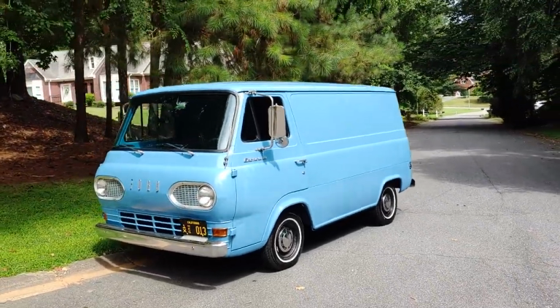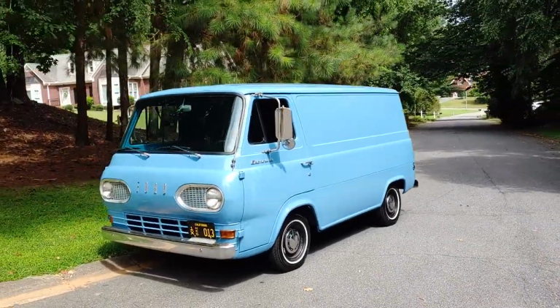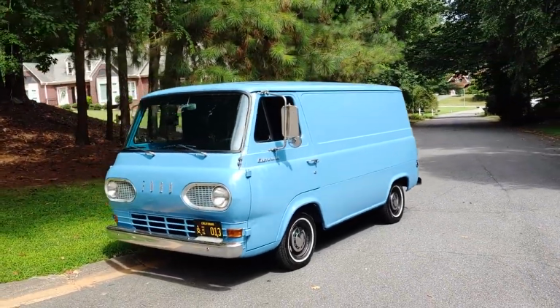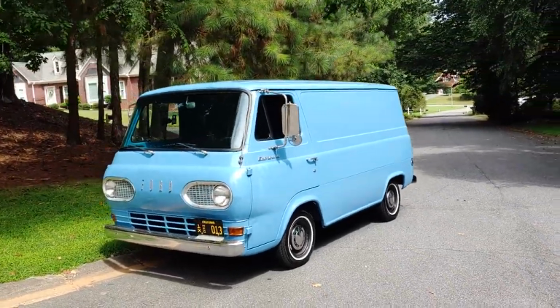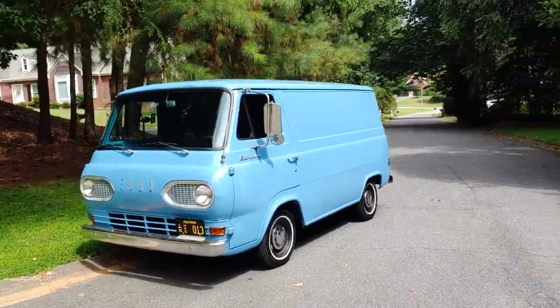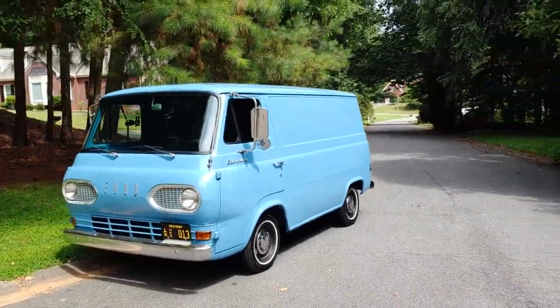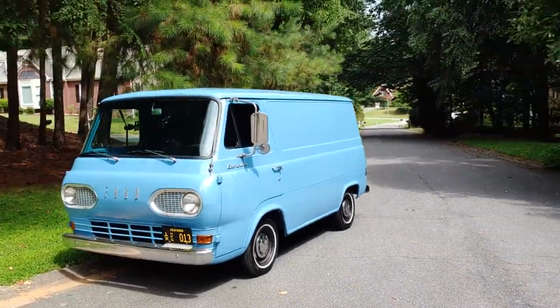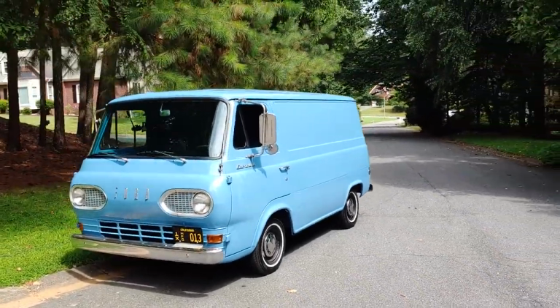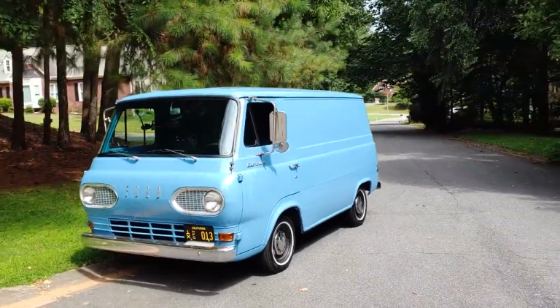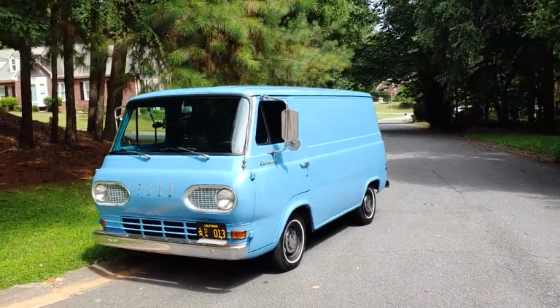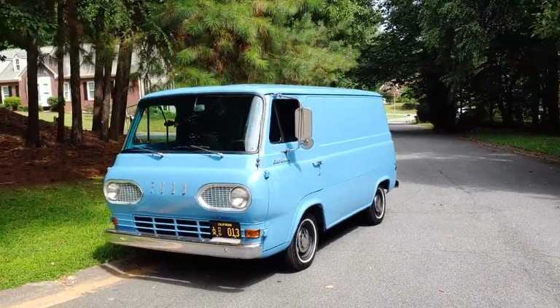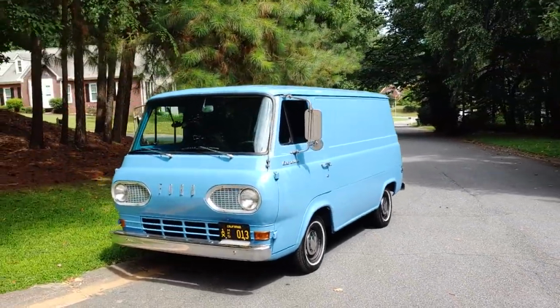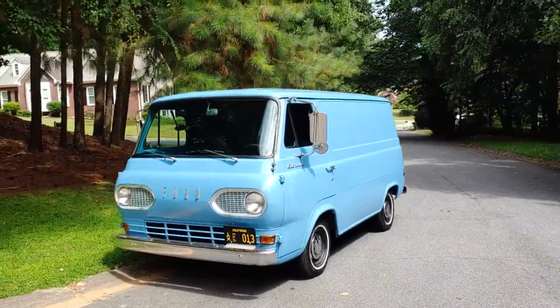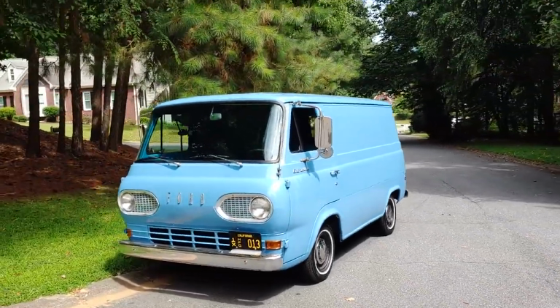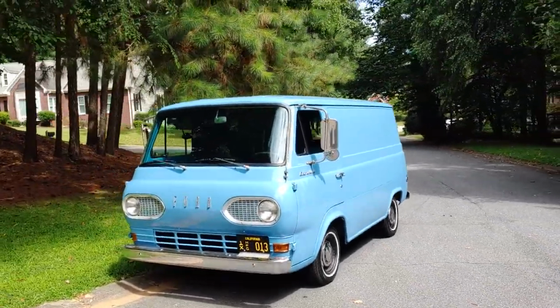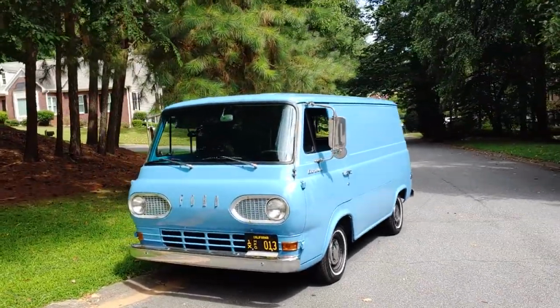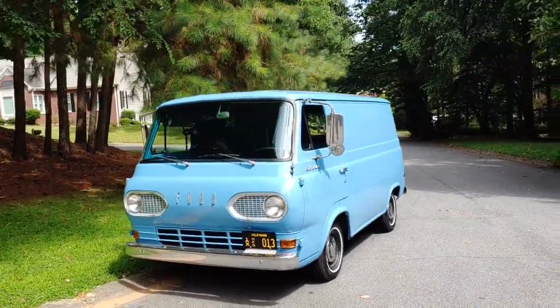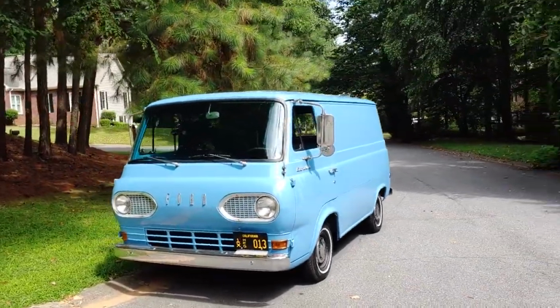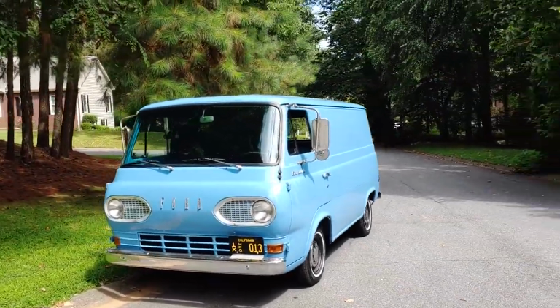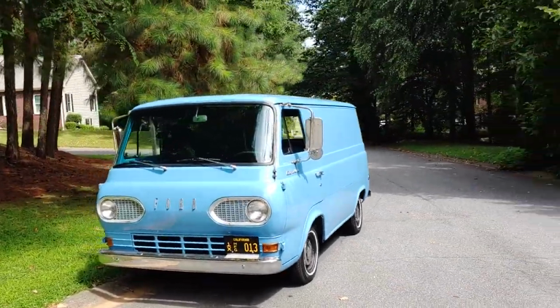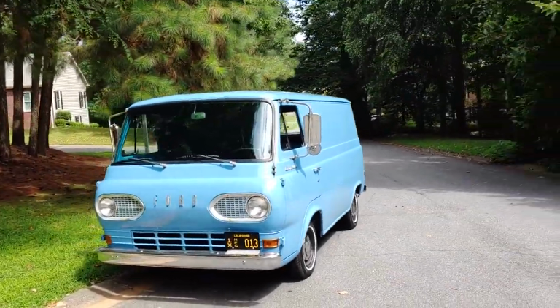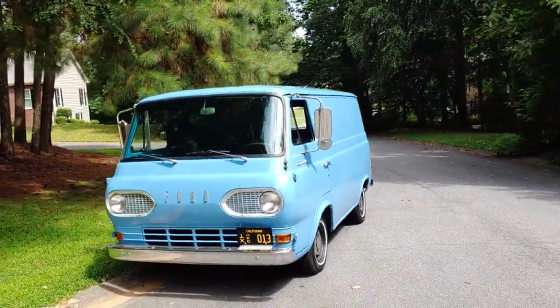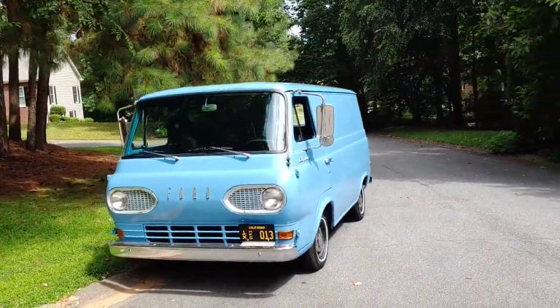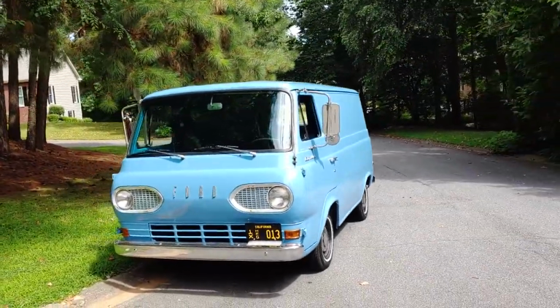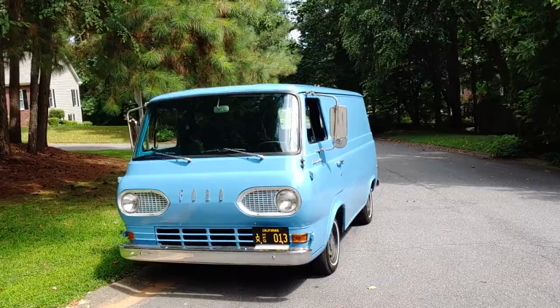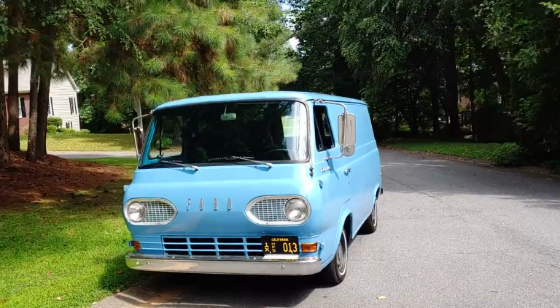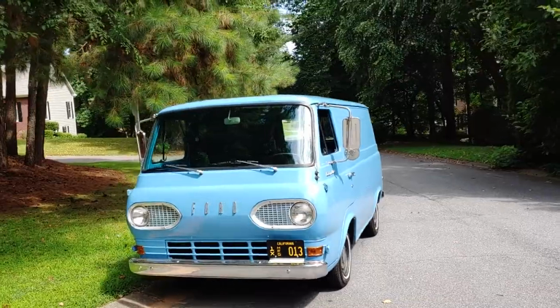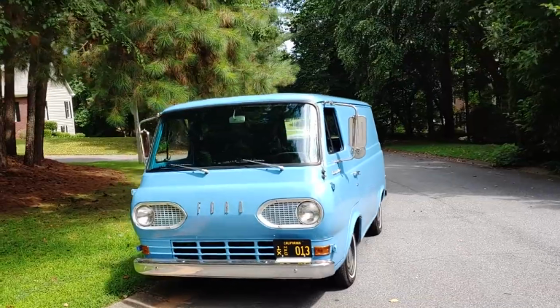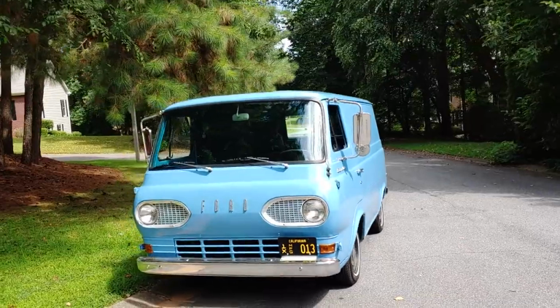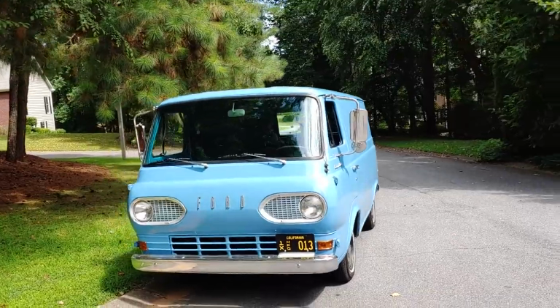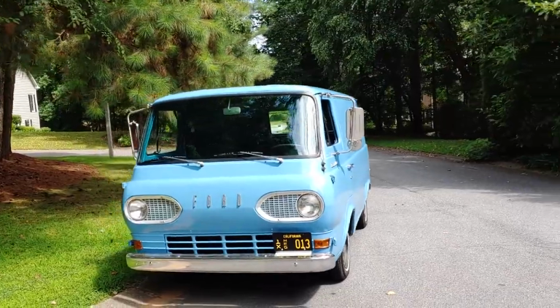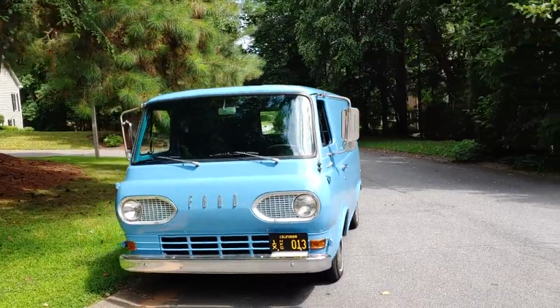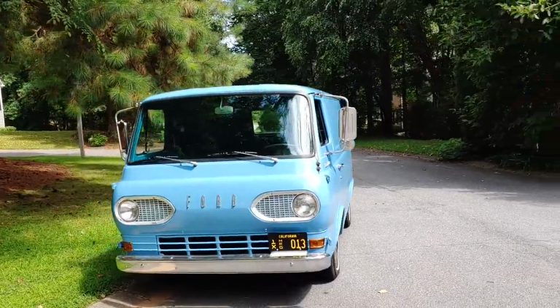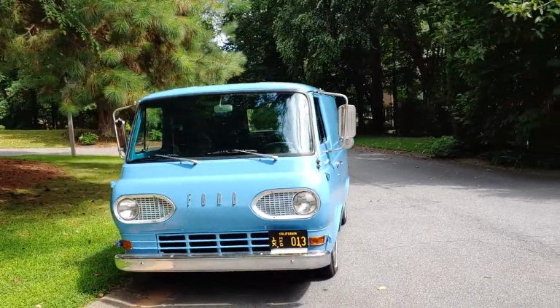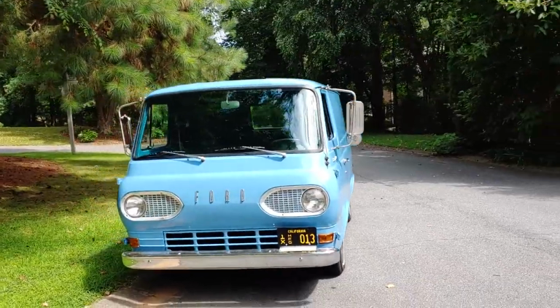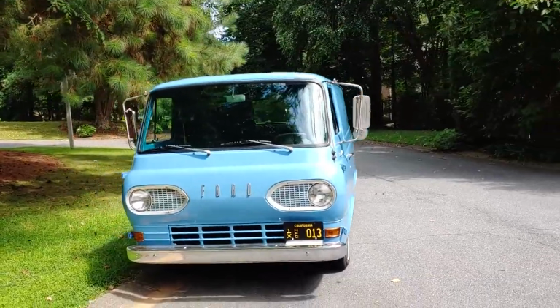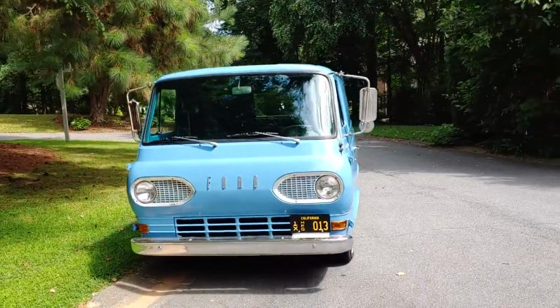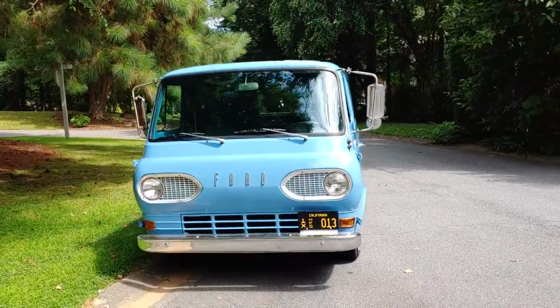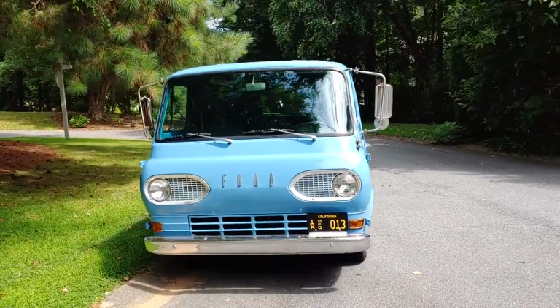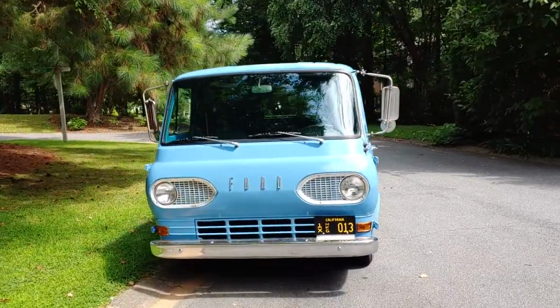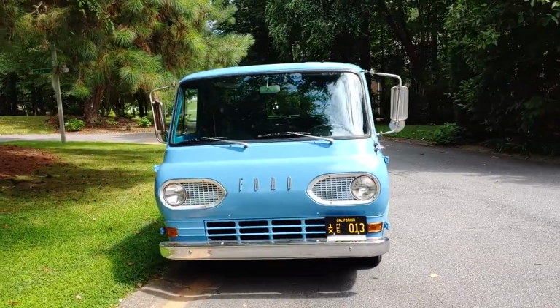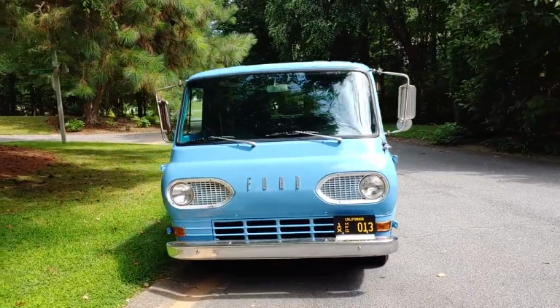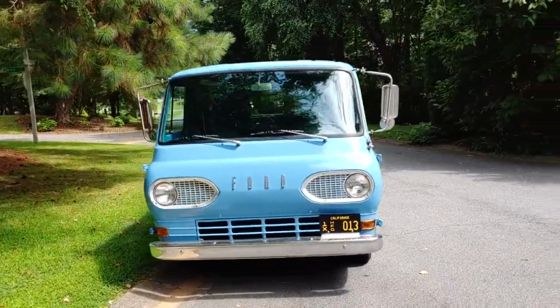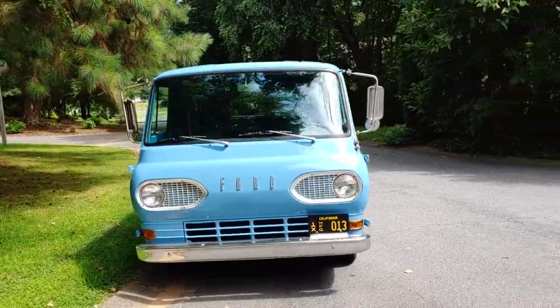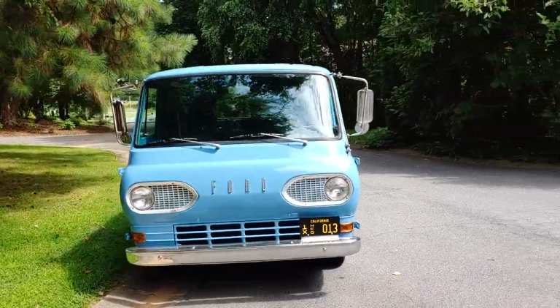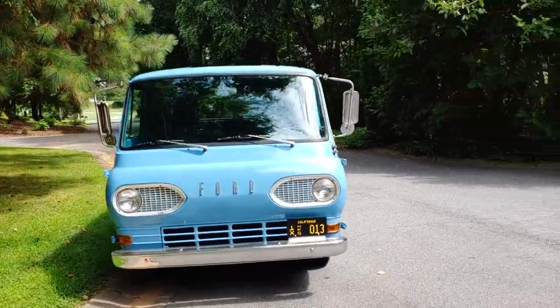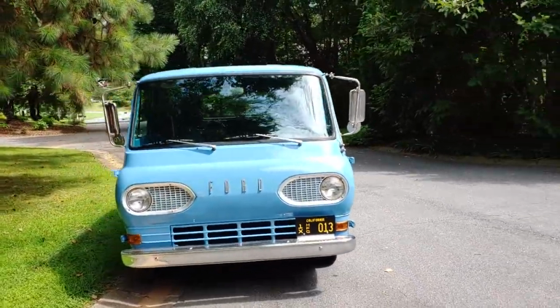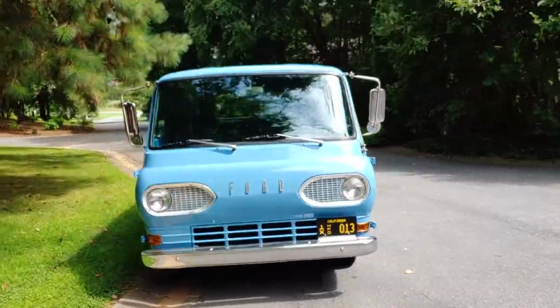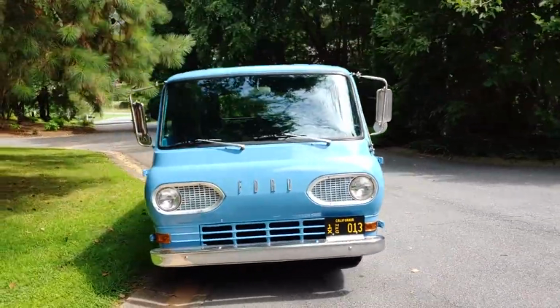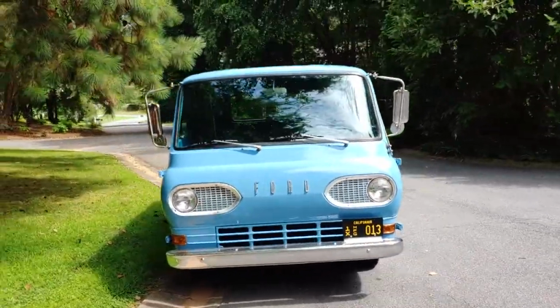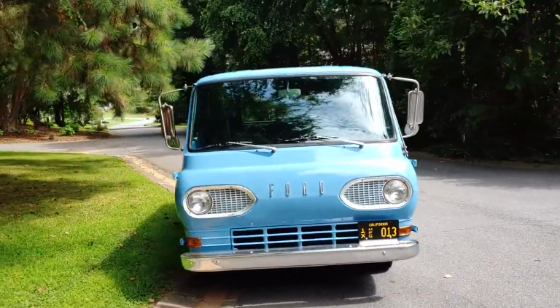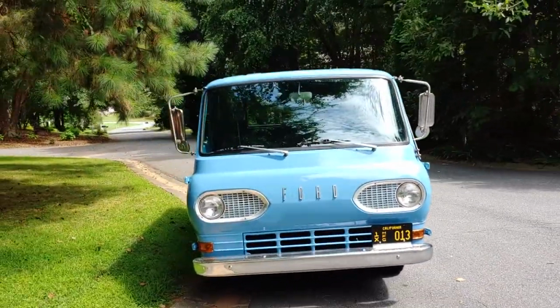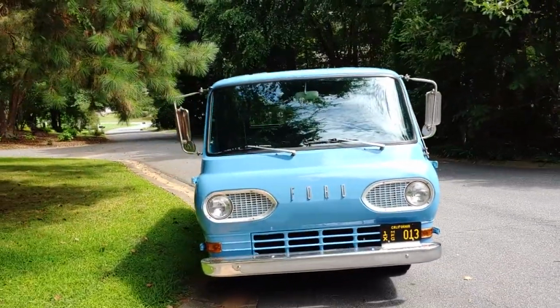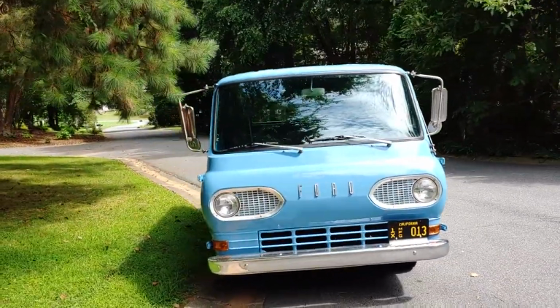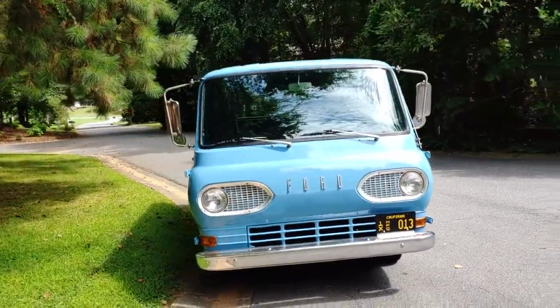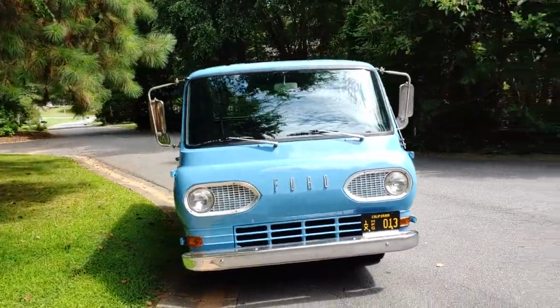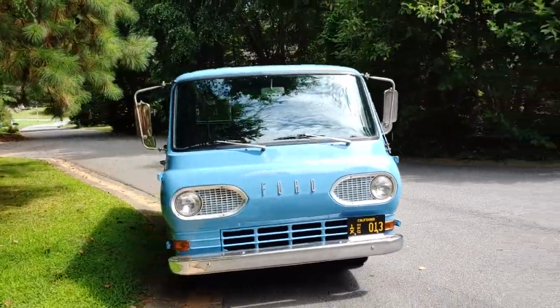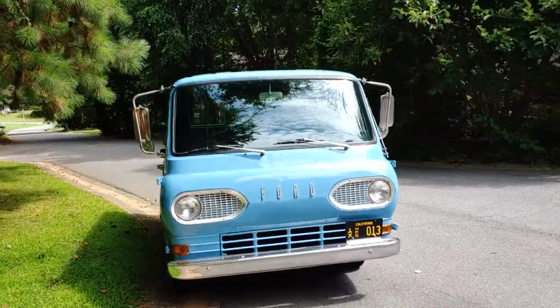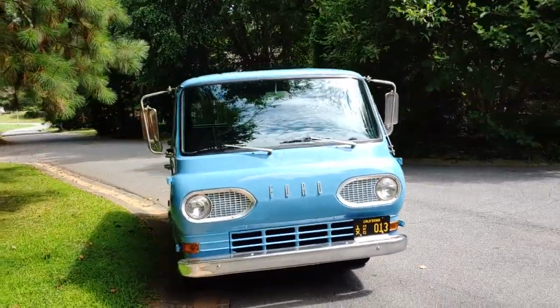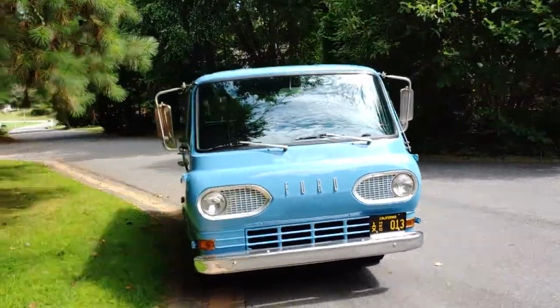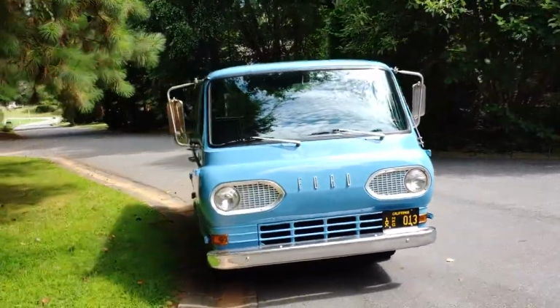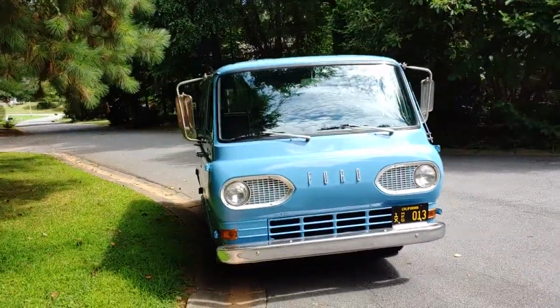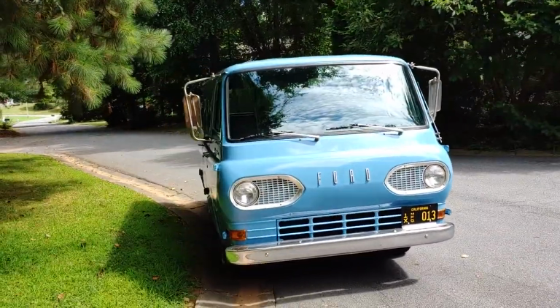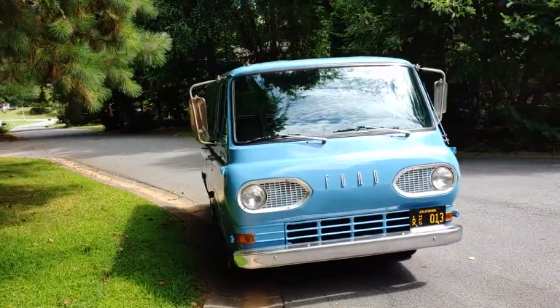I think it's 38 or 39,000 miles — I don't know if it's turned over. 38,000 original miles. I bought it from the original family.